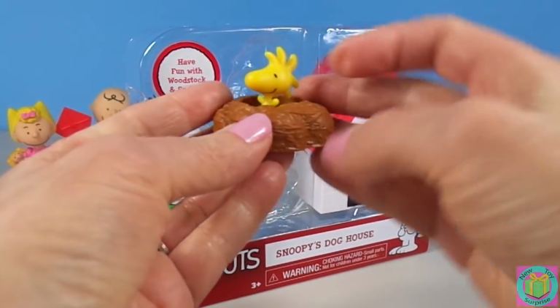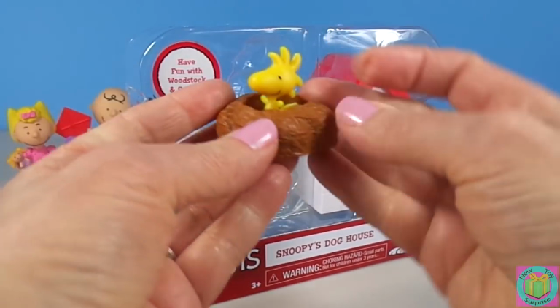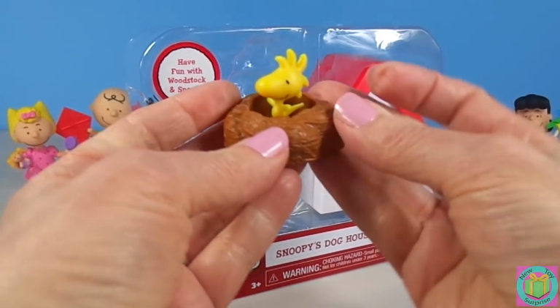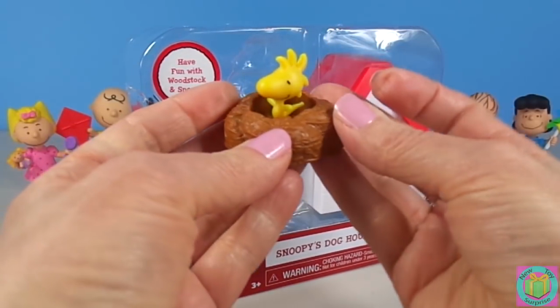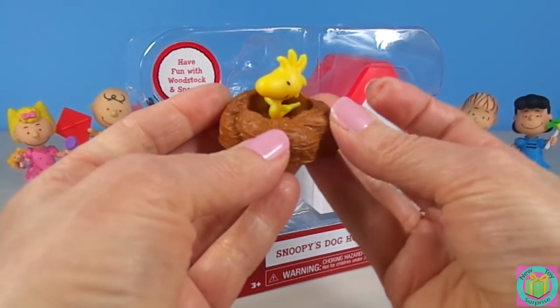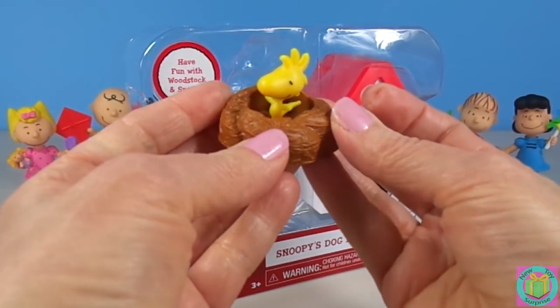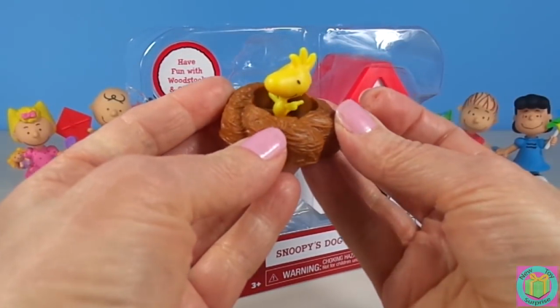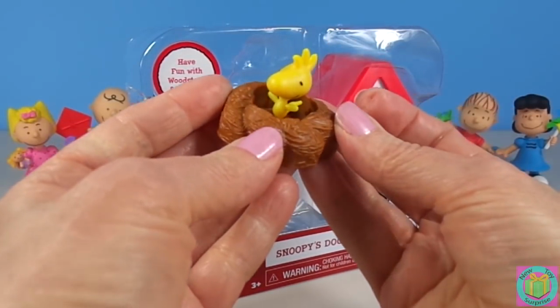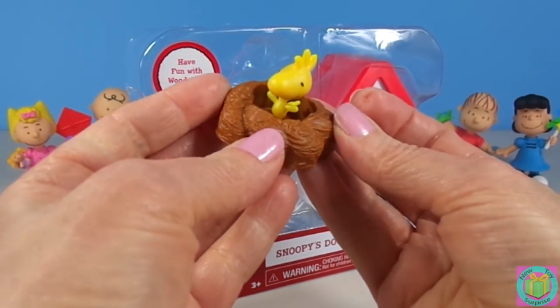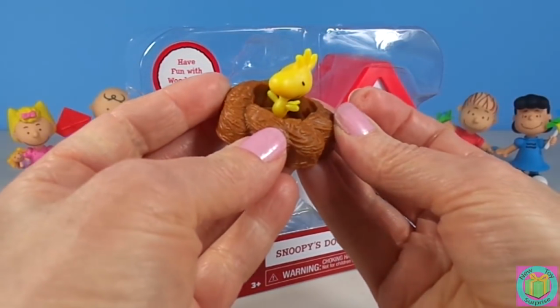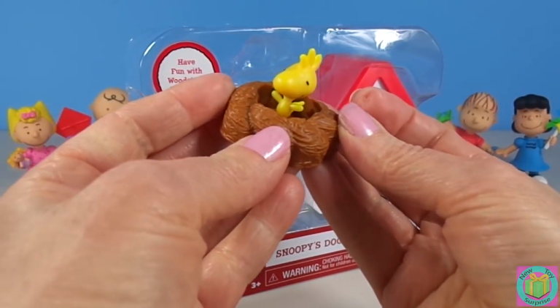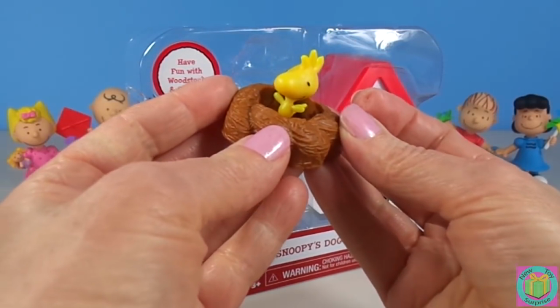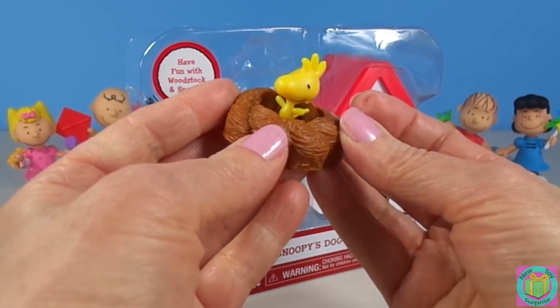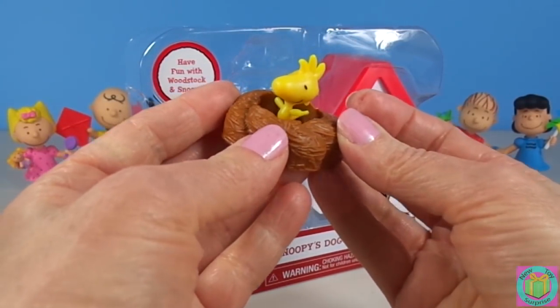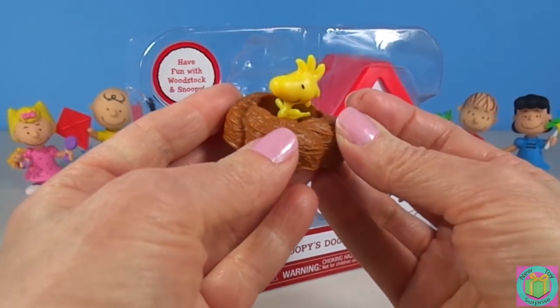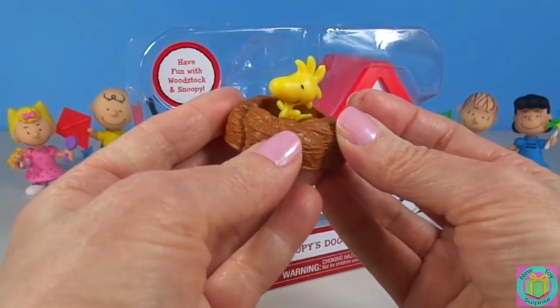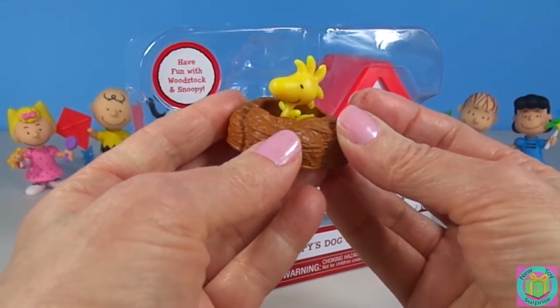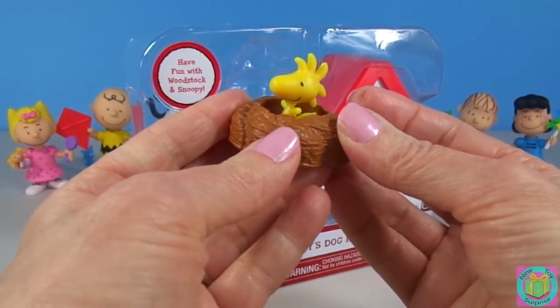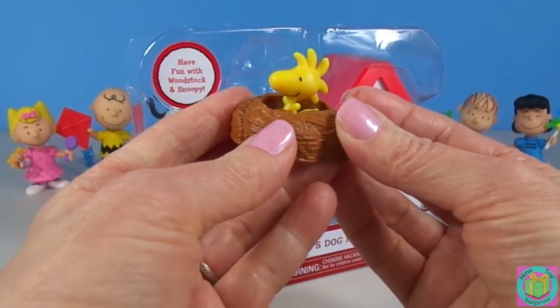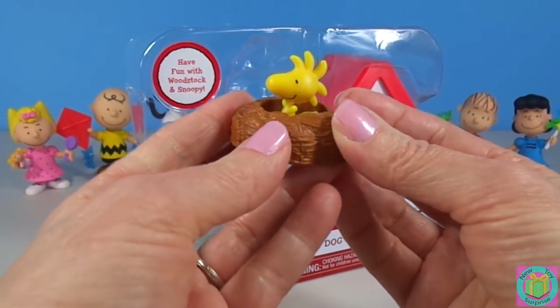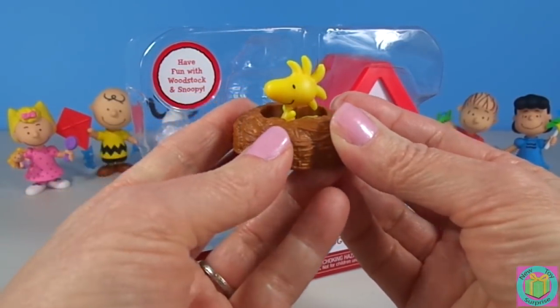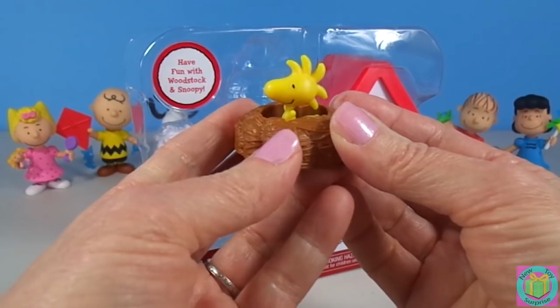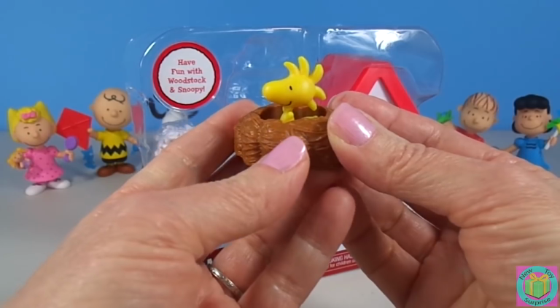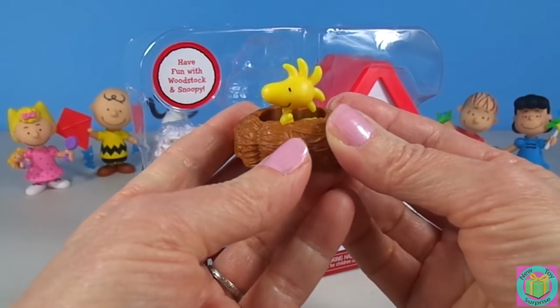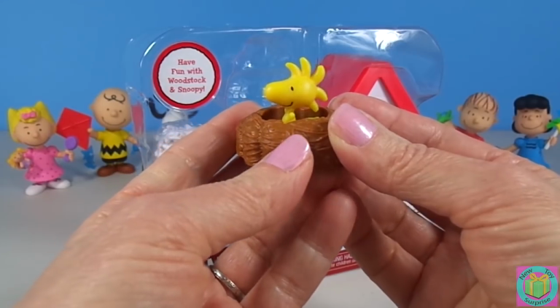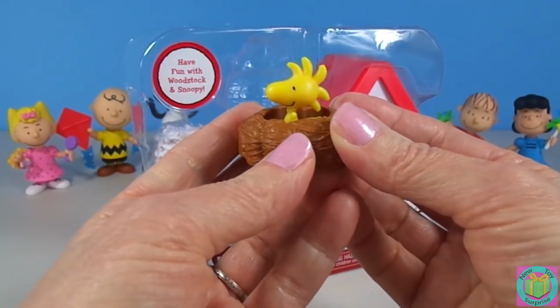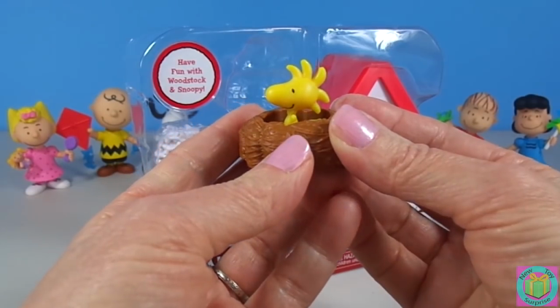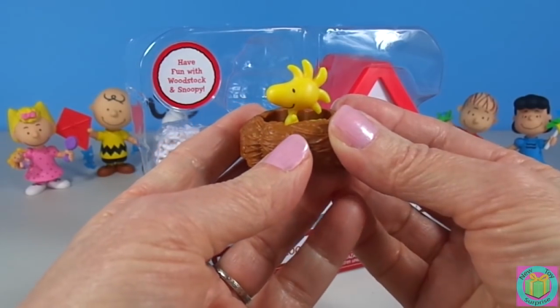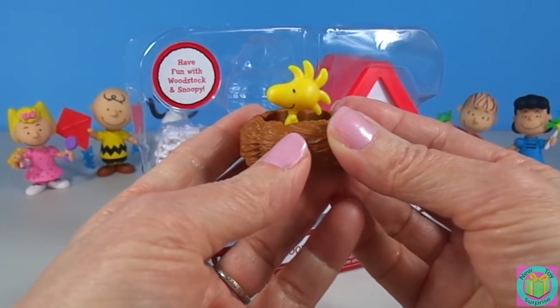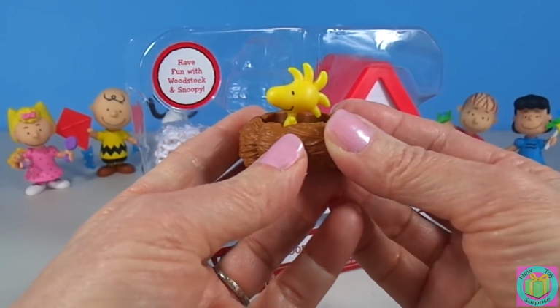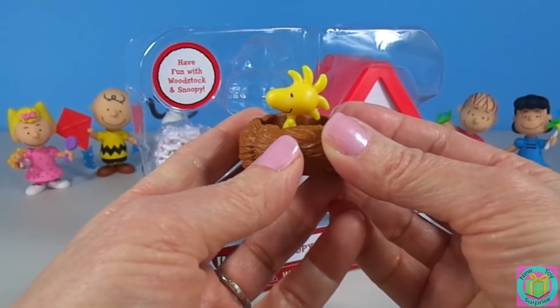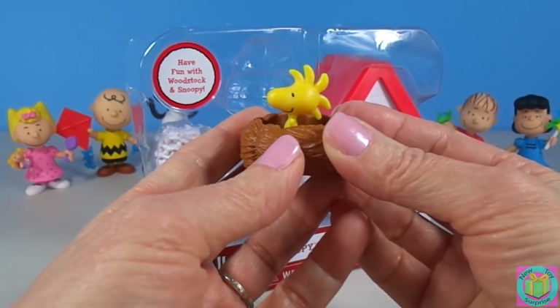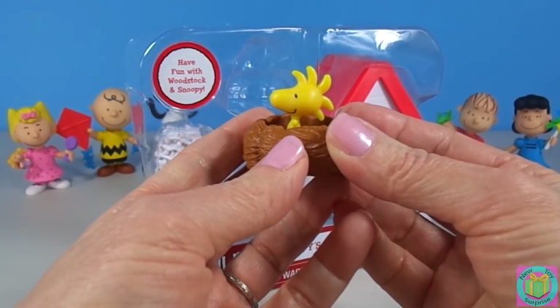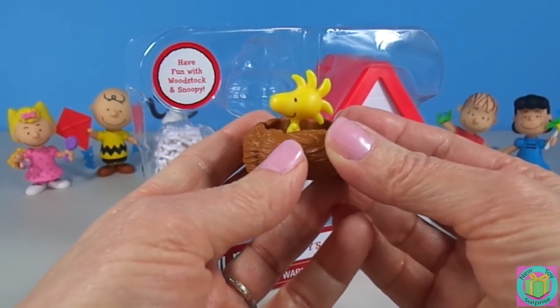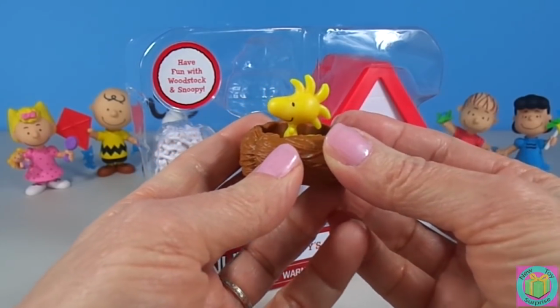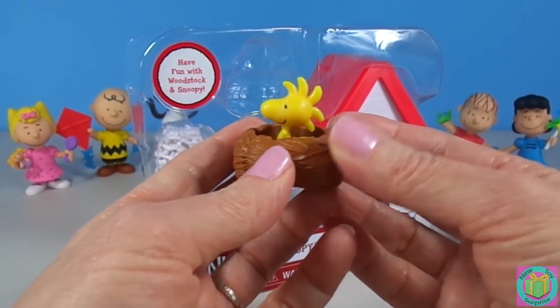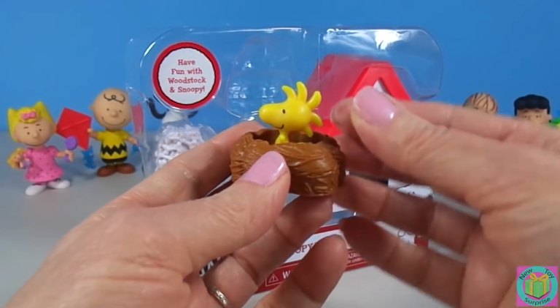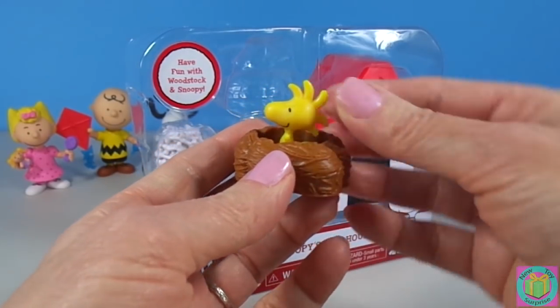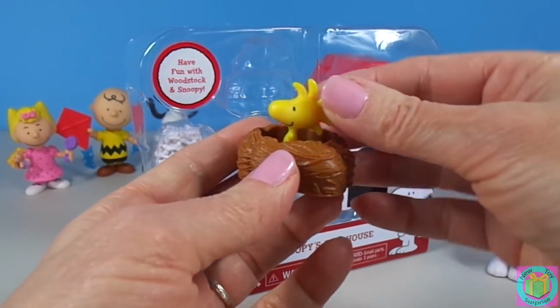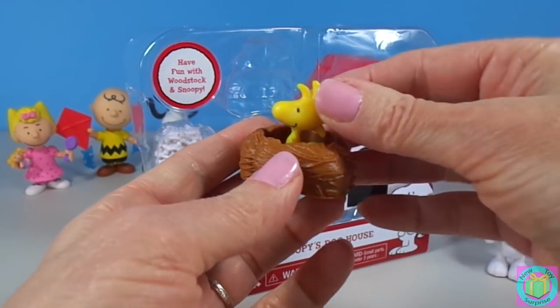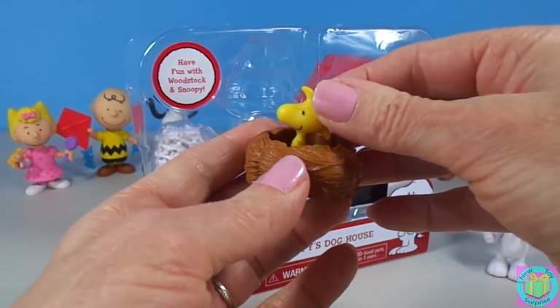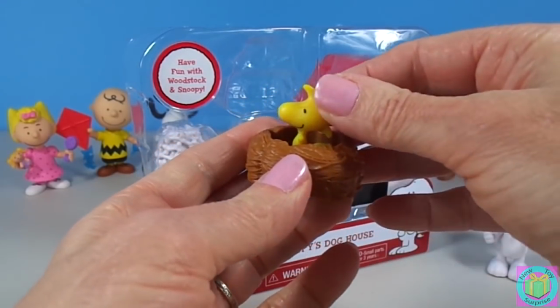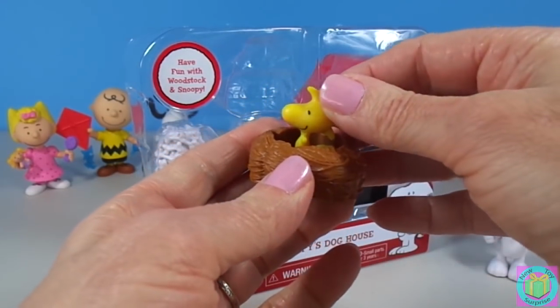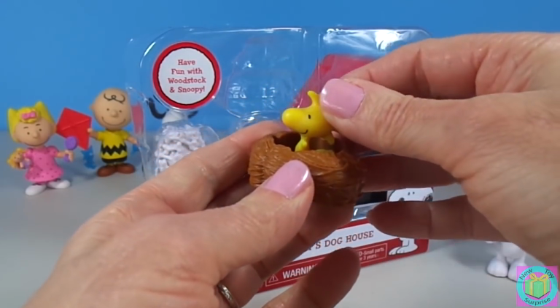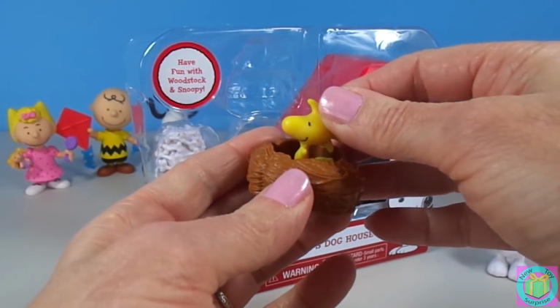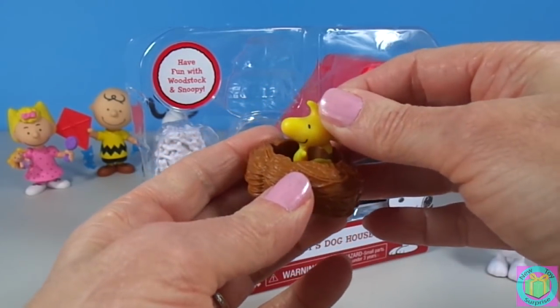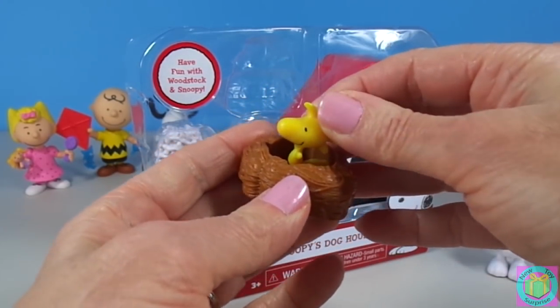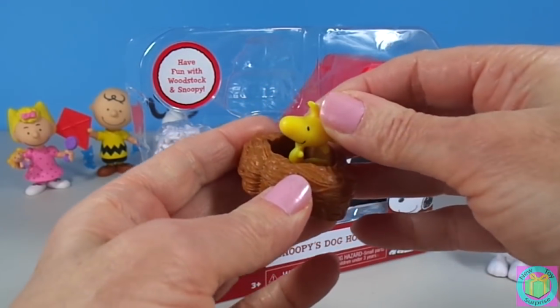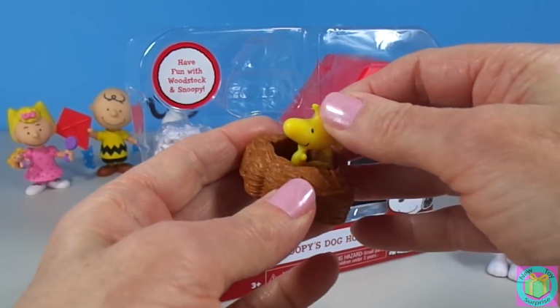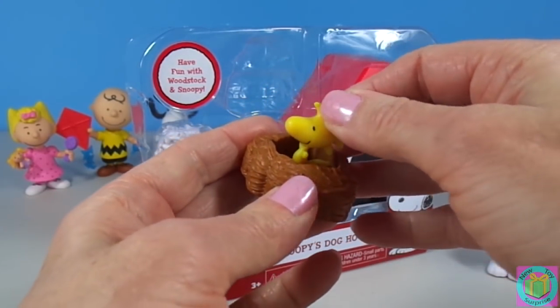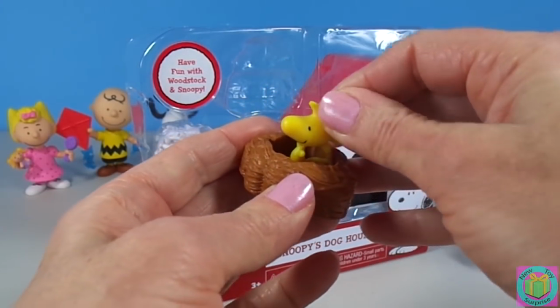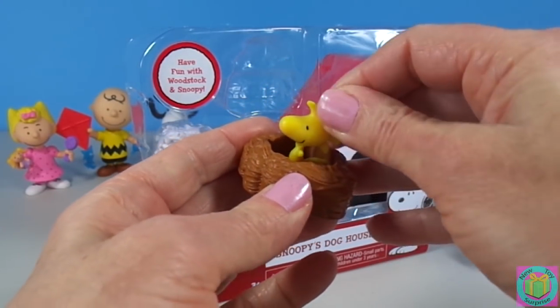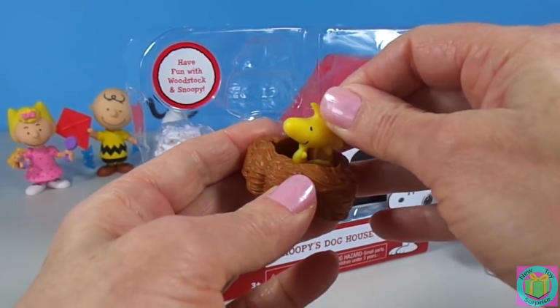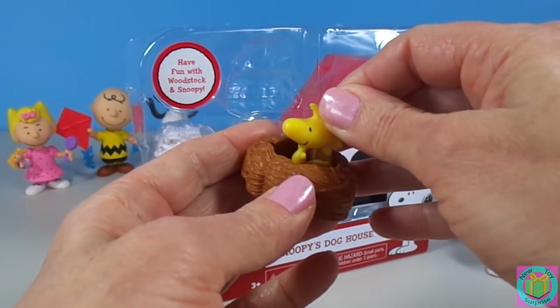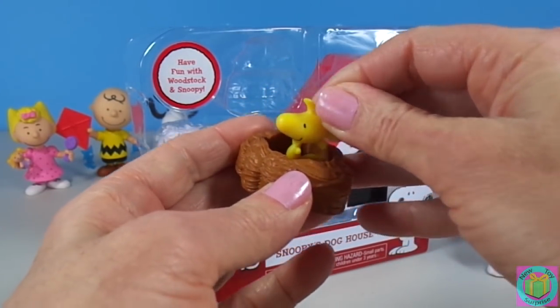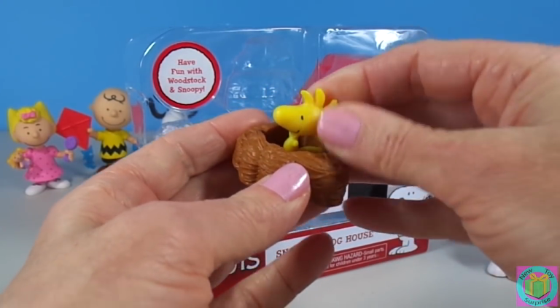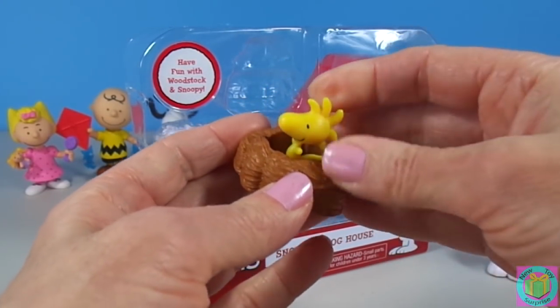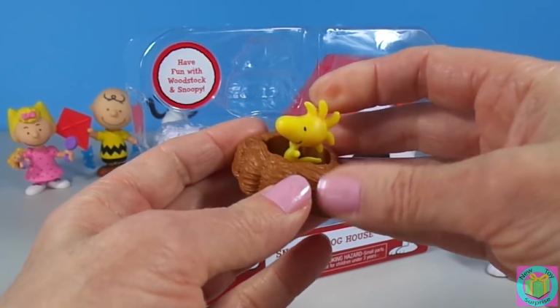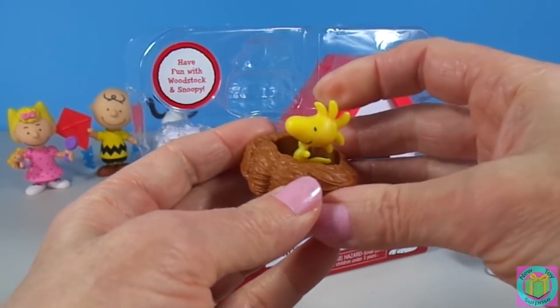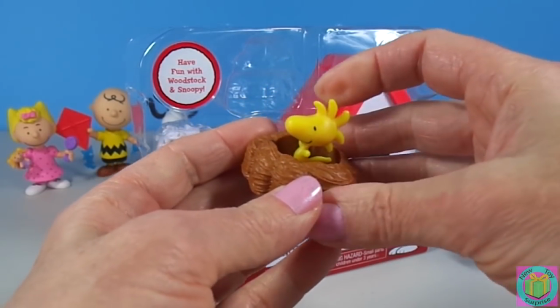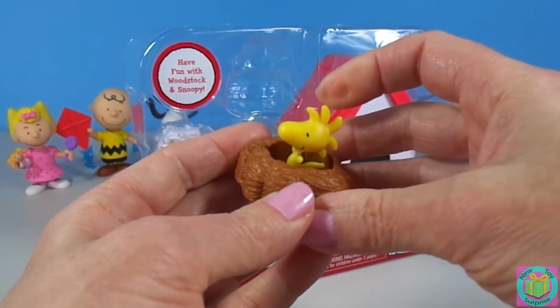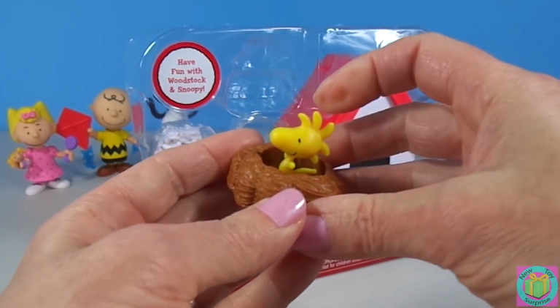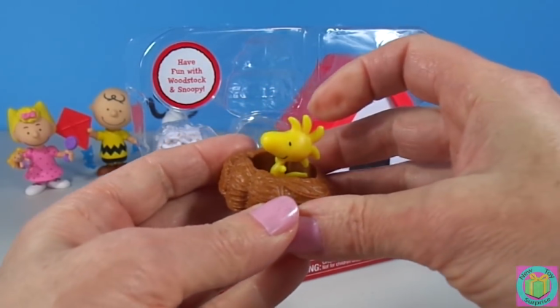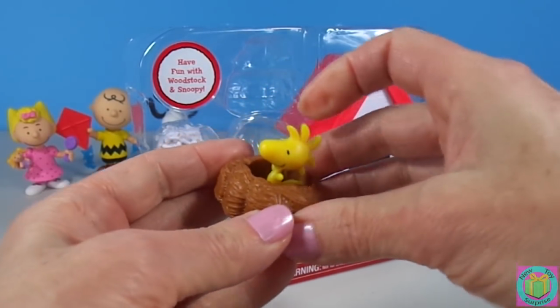And Woodstock, Snoopy's bird friend — he does not come out of his nest.